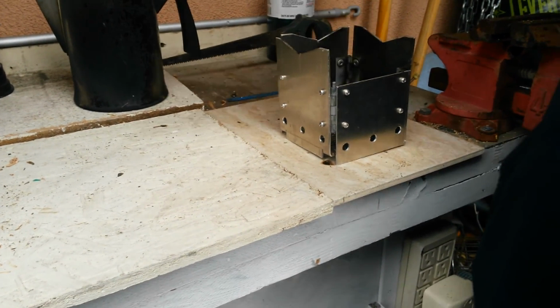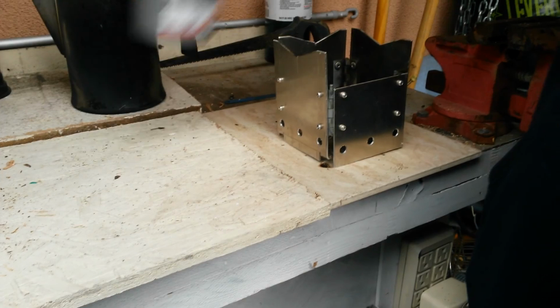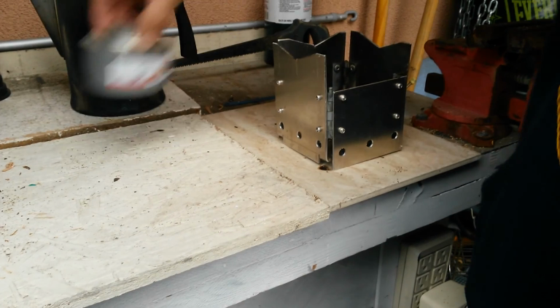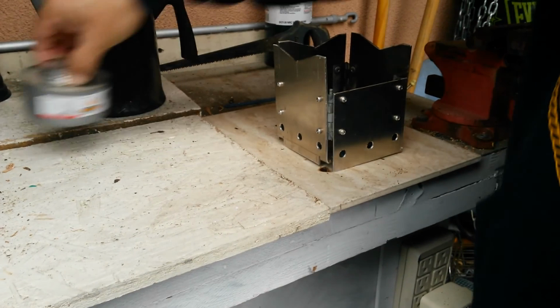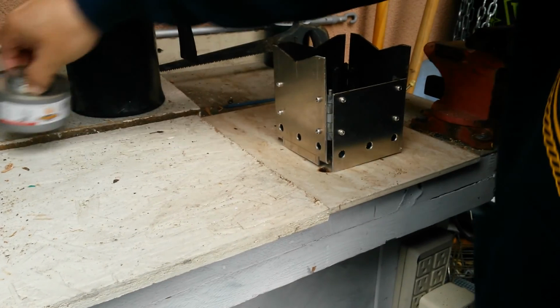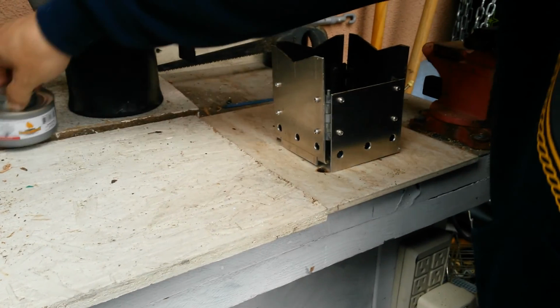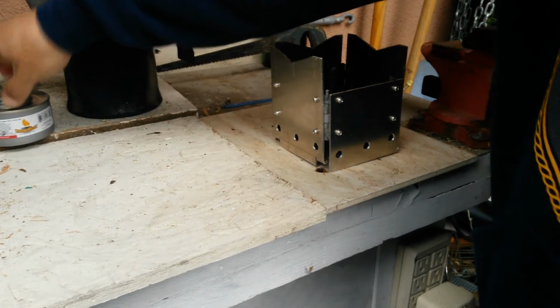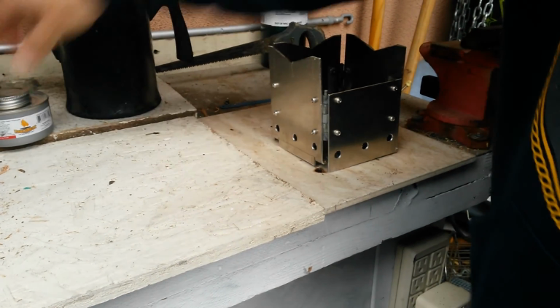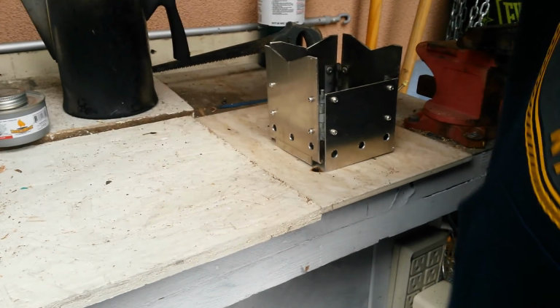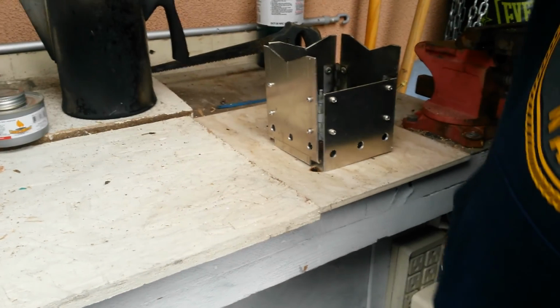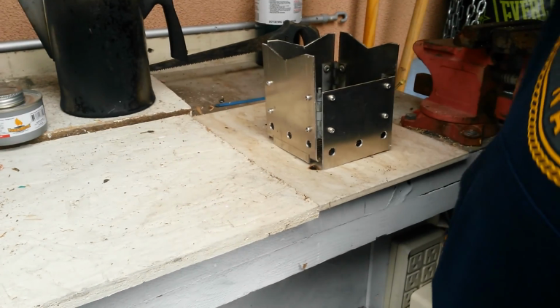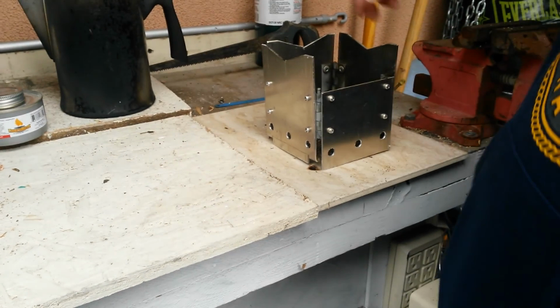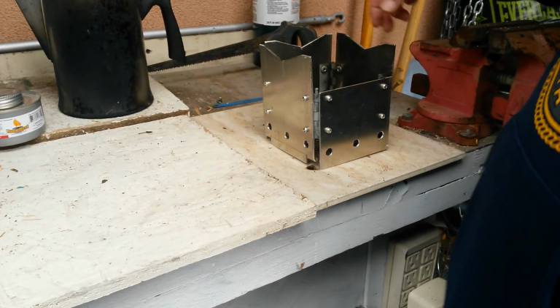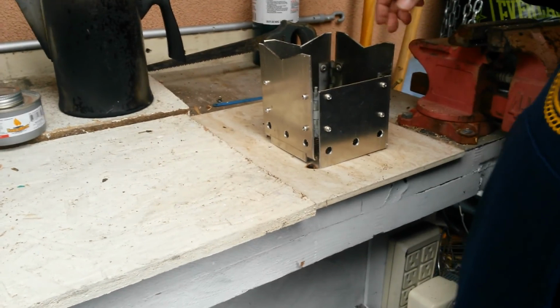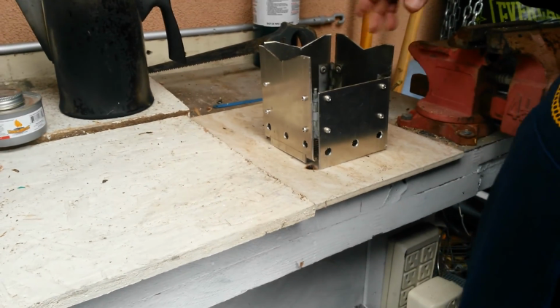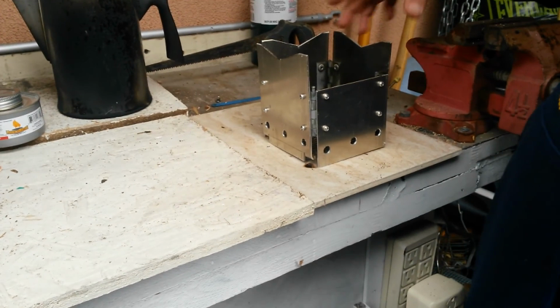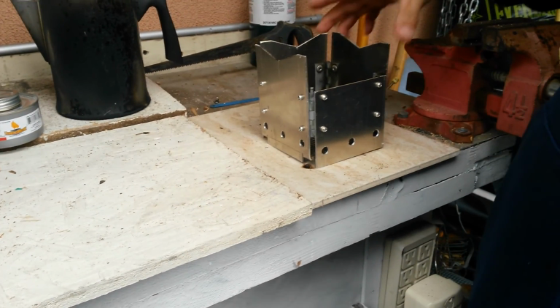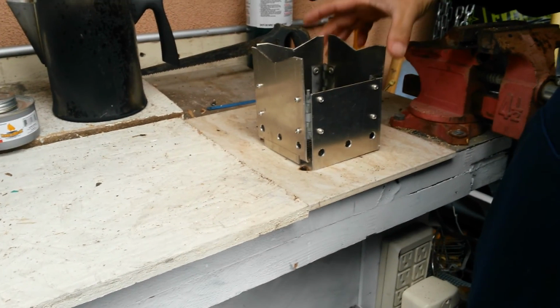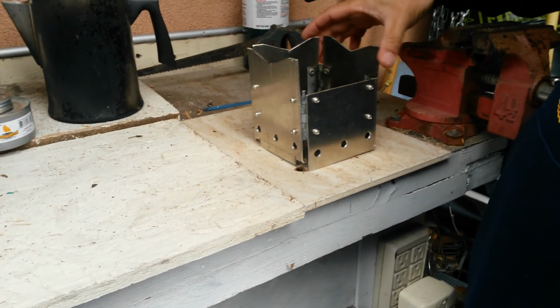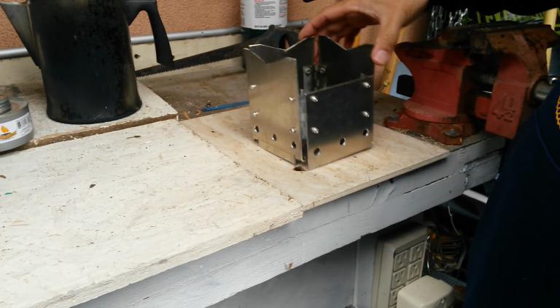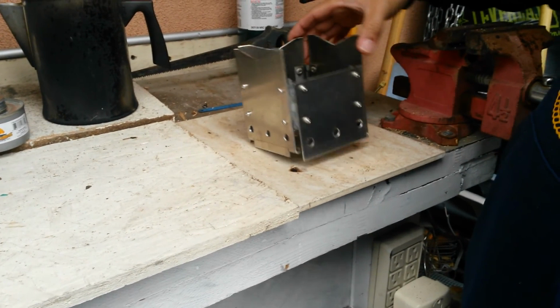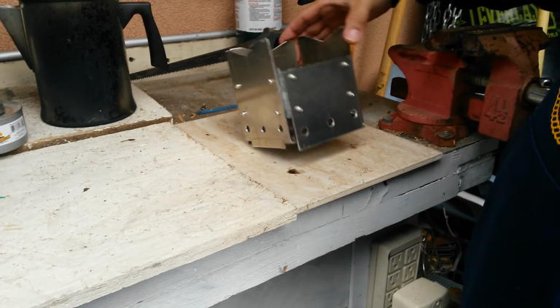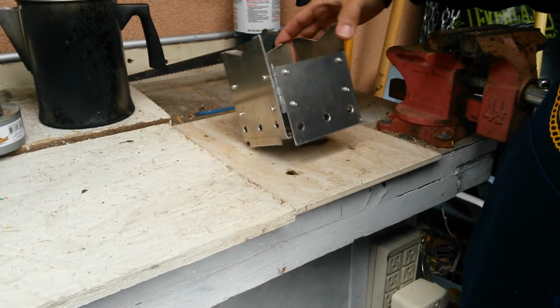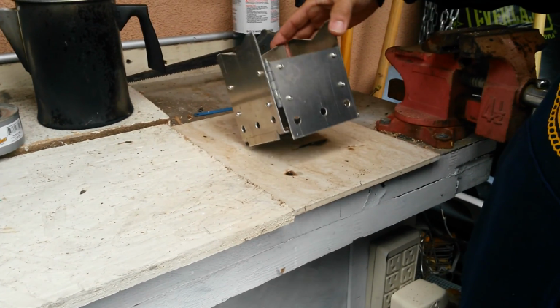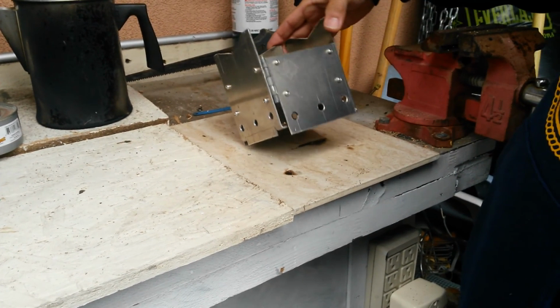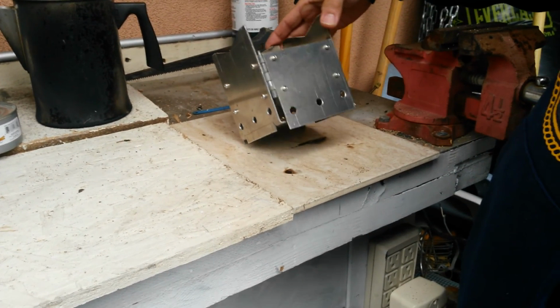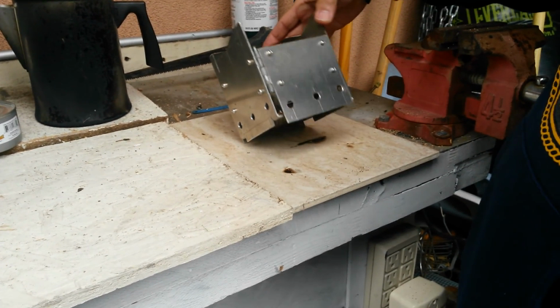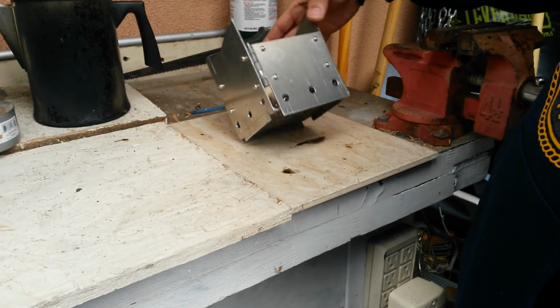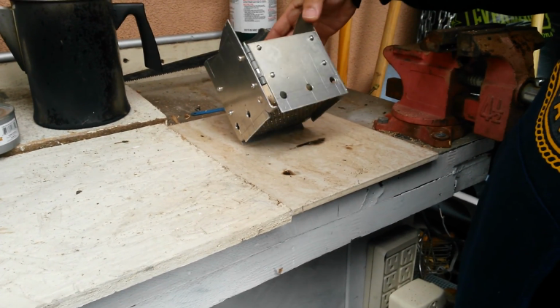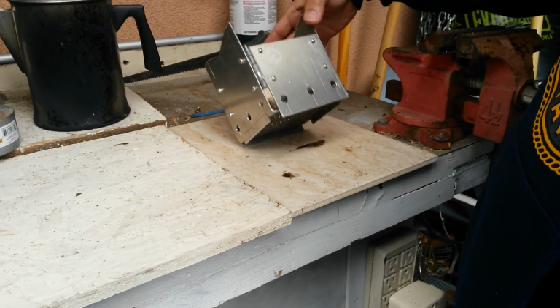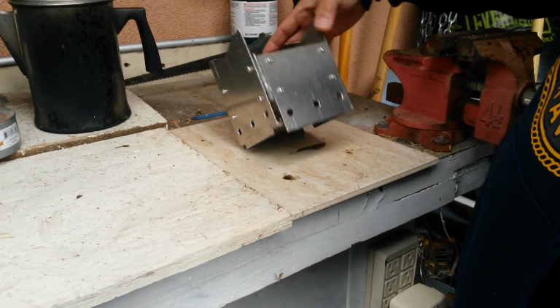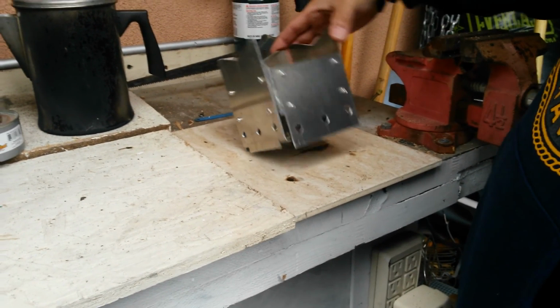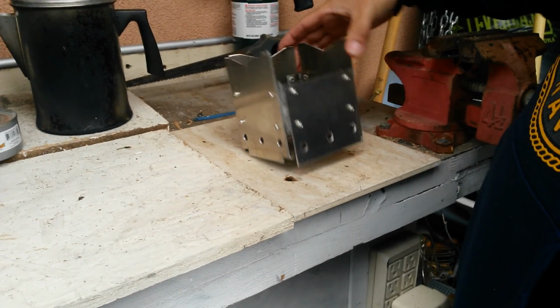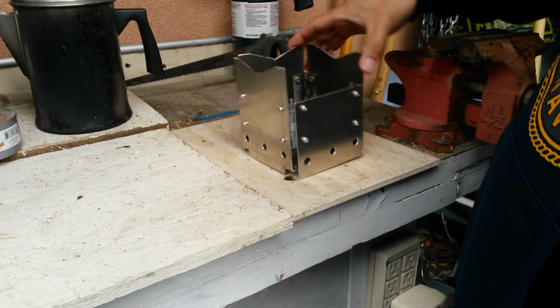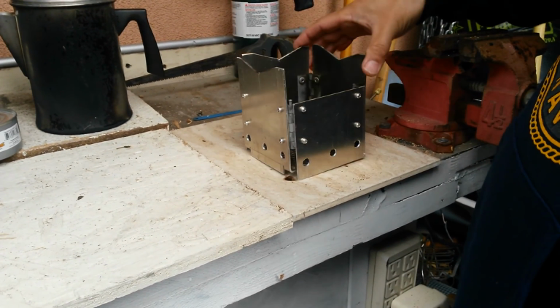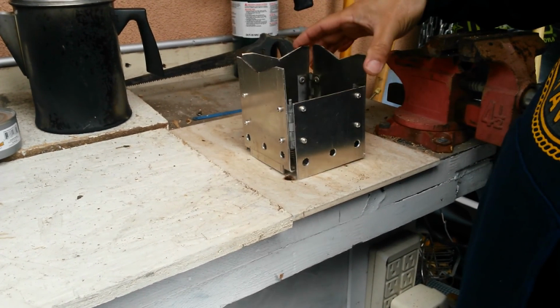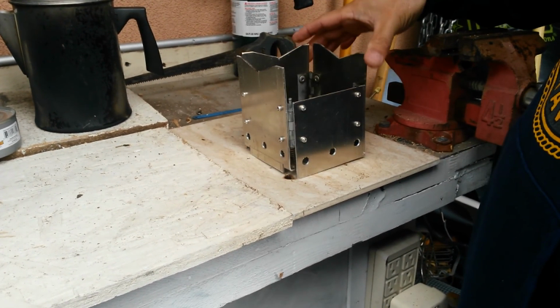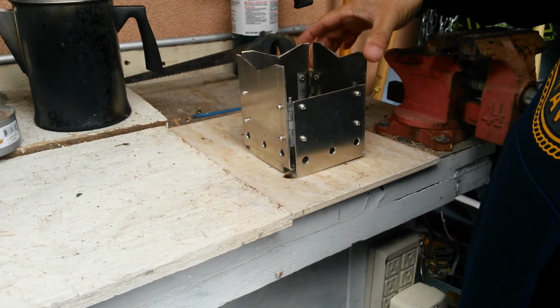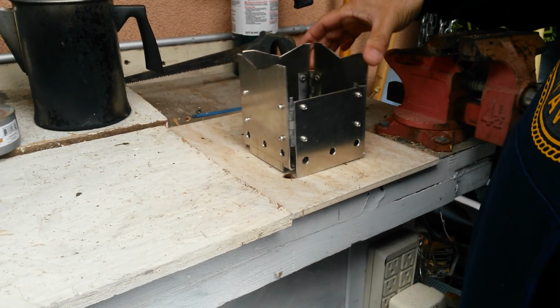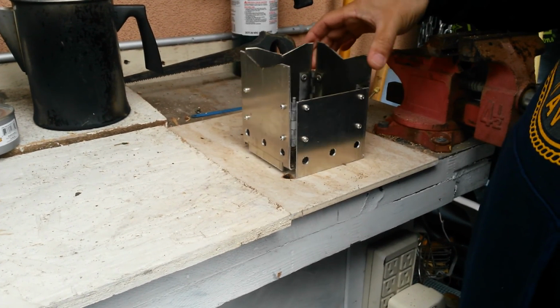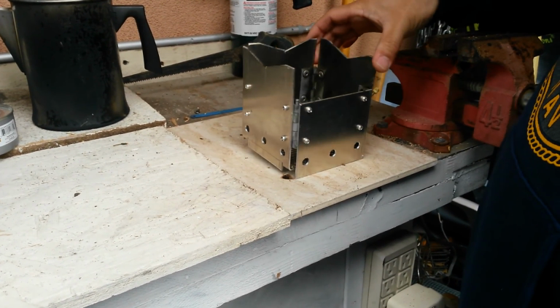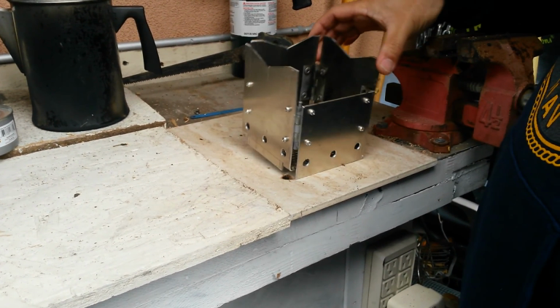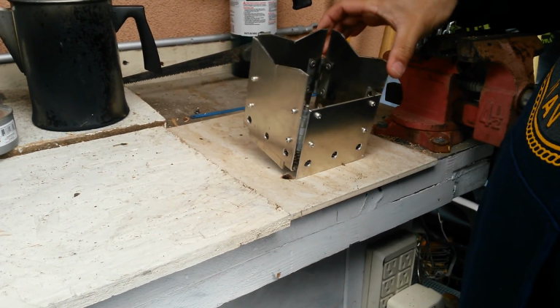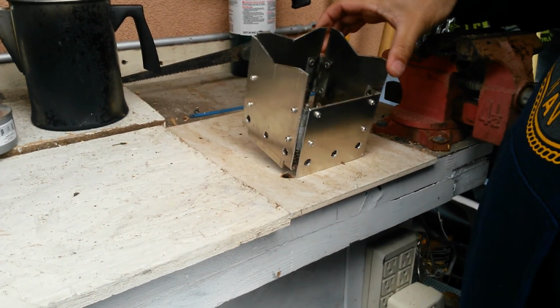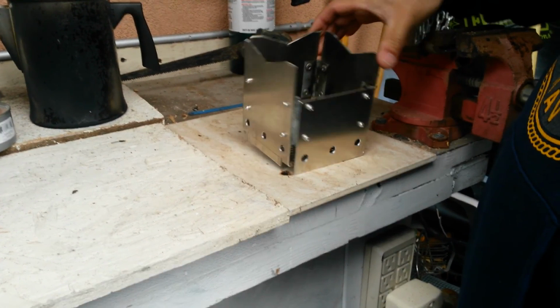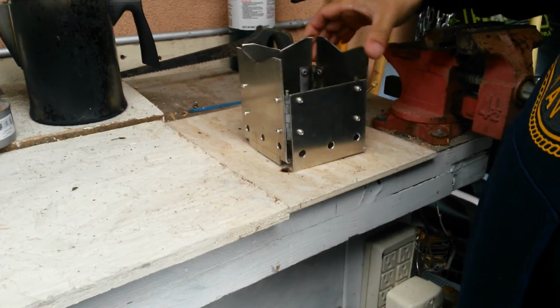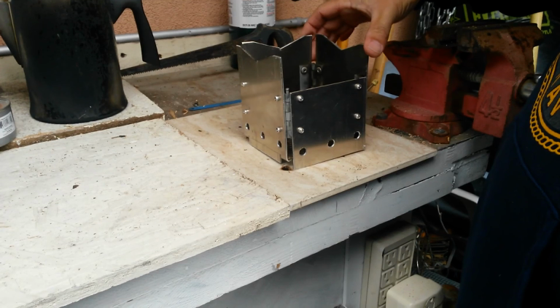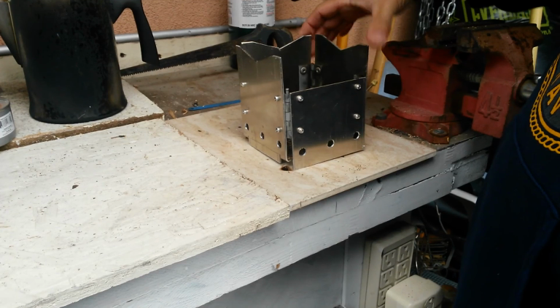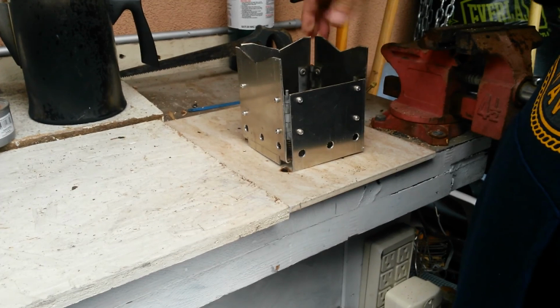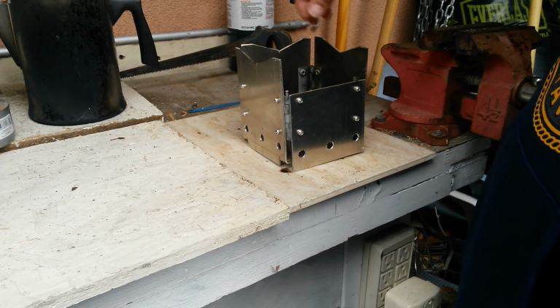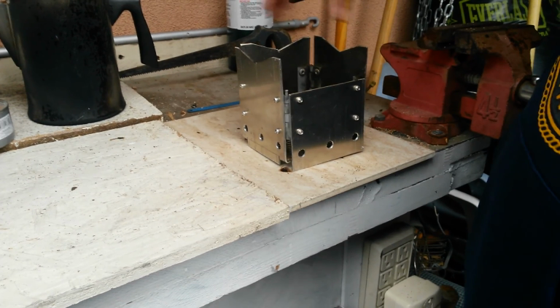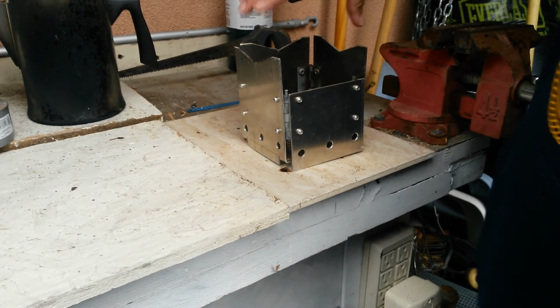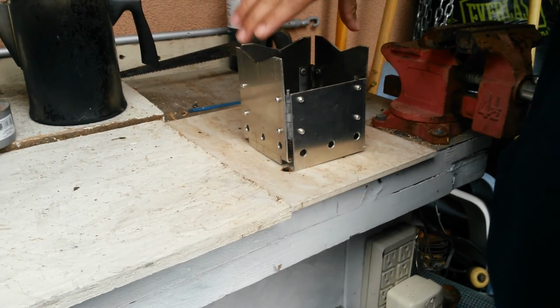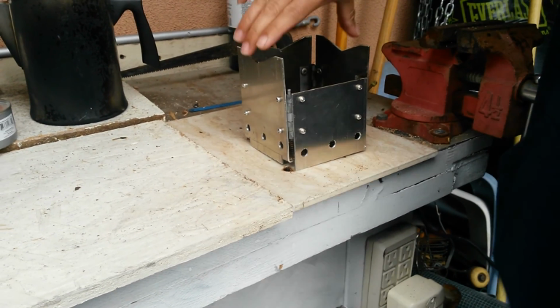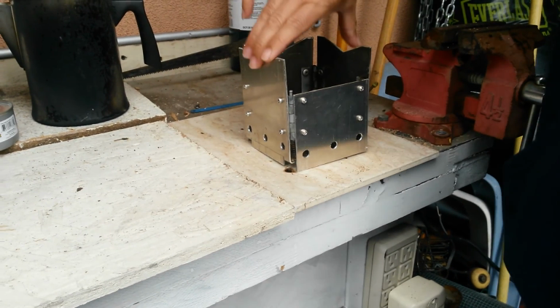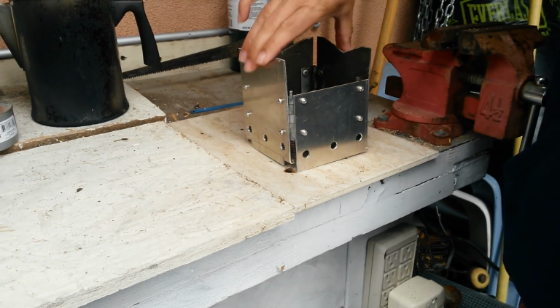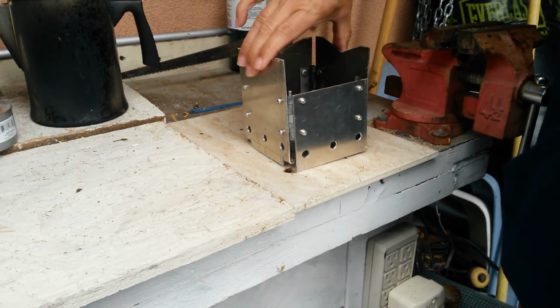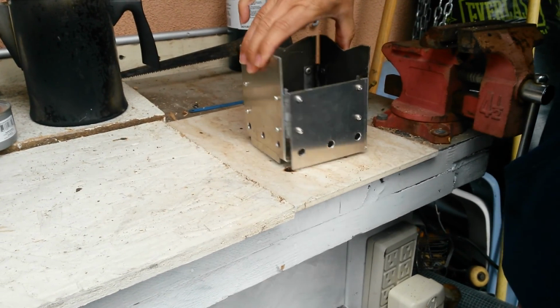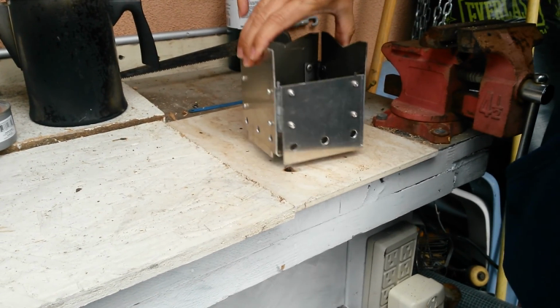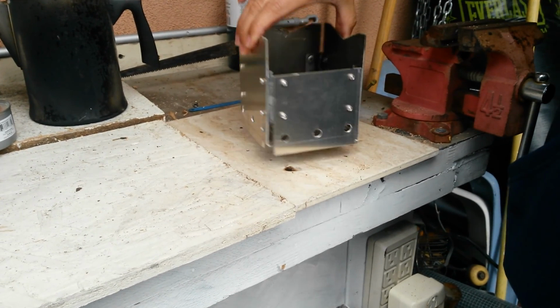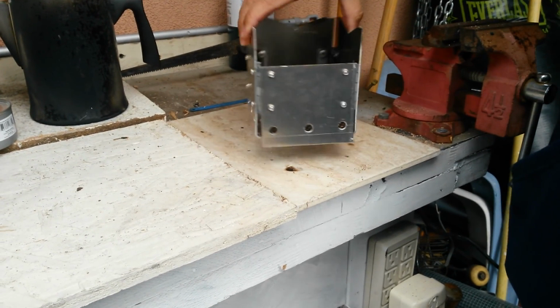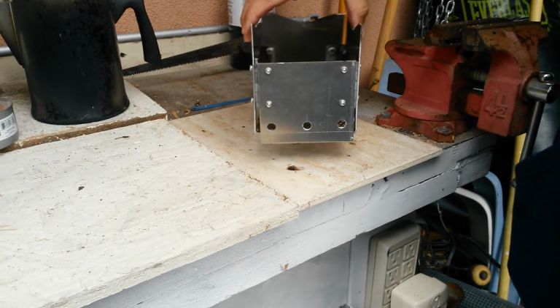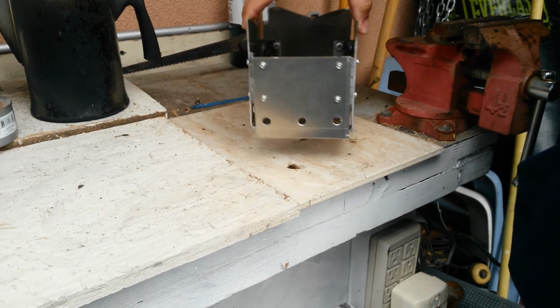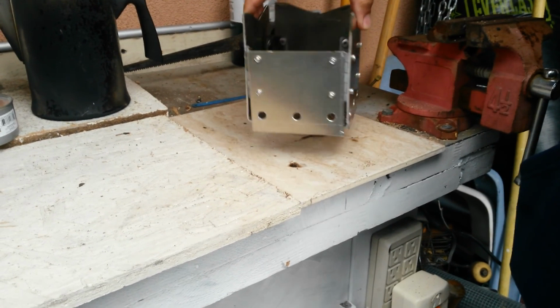So far I've used it and it works pretty well. And that's how it looks like.